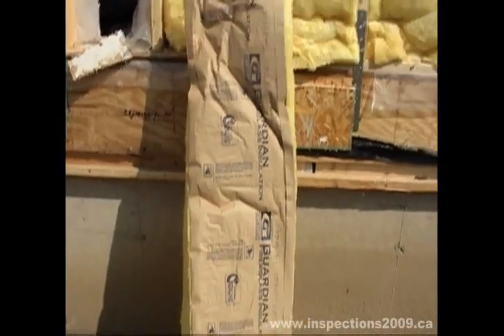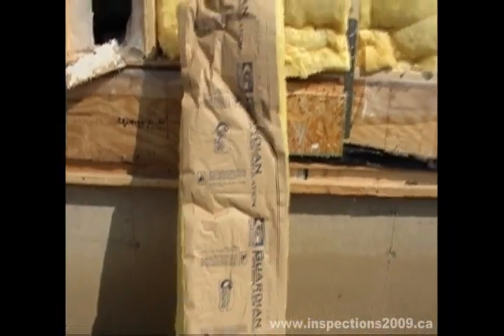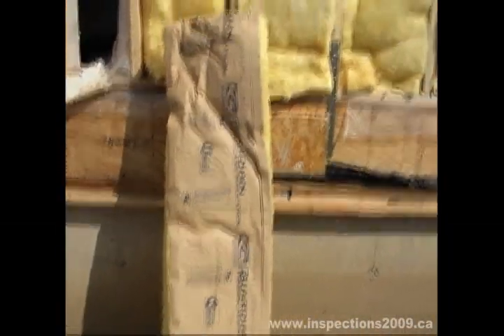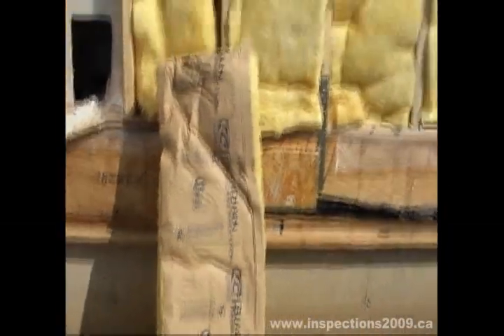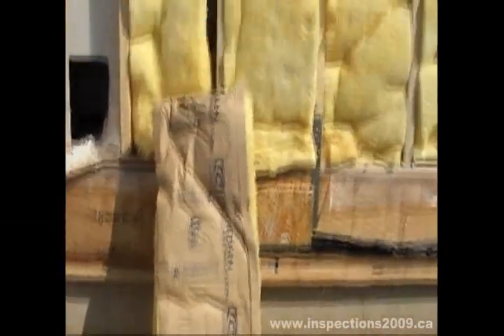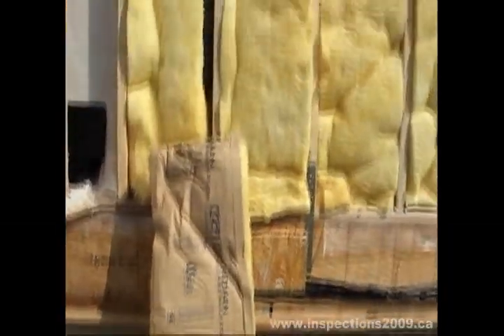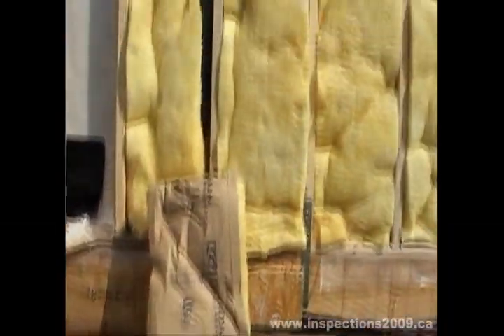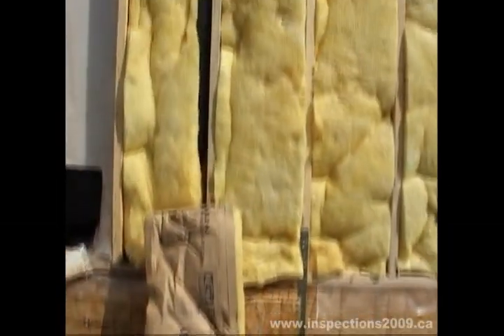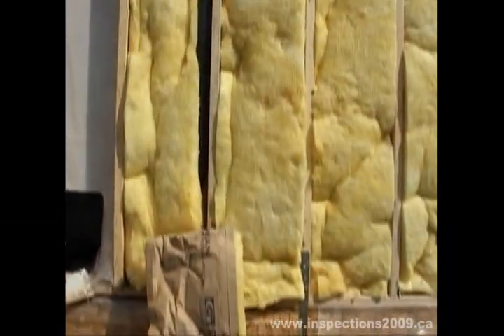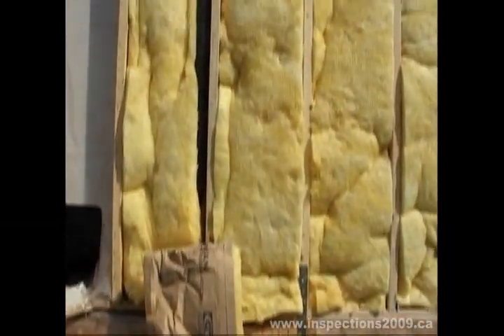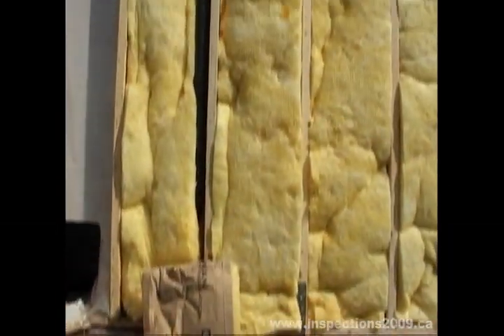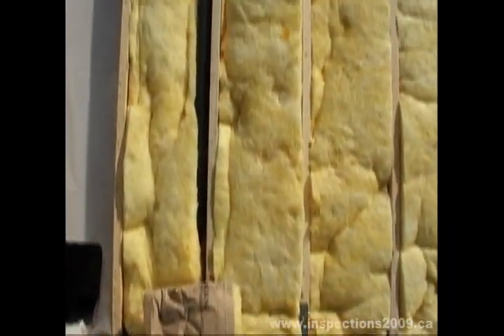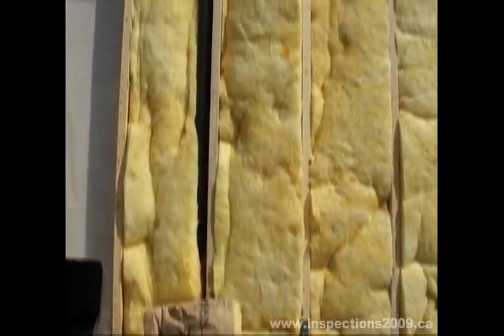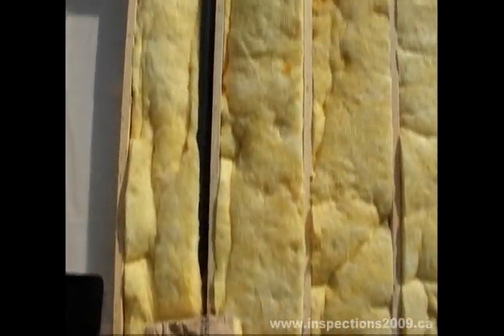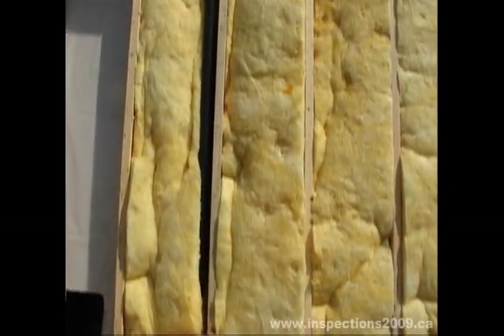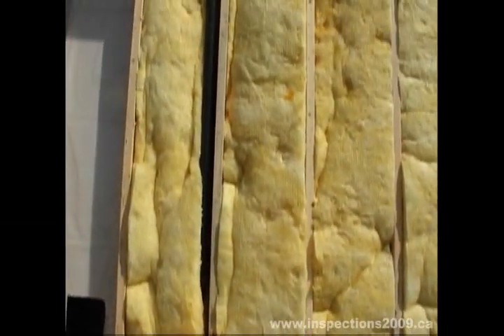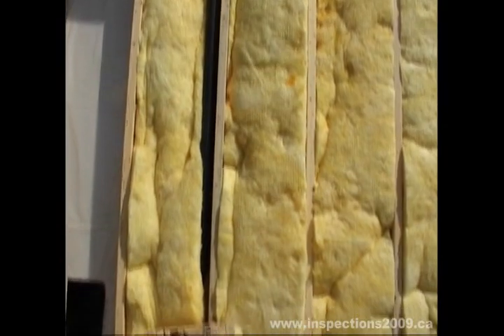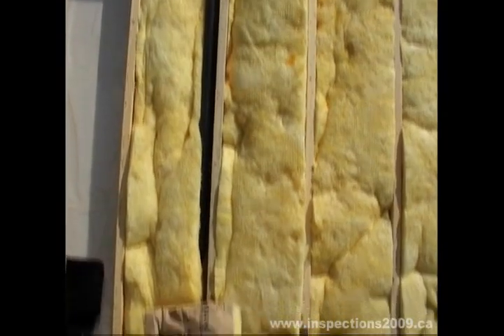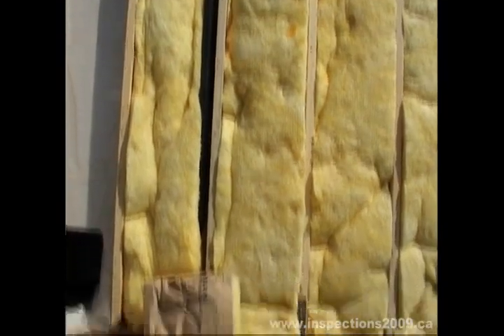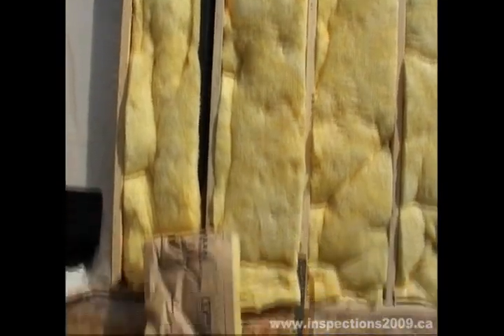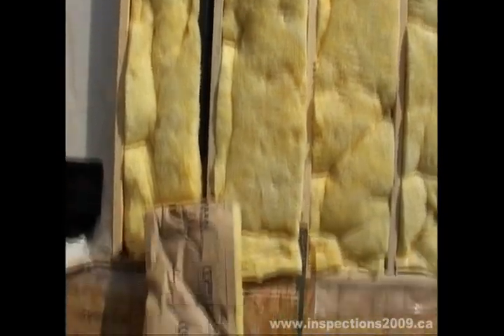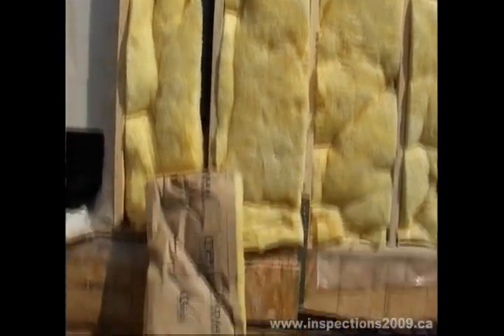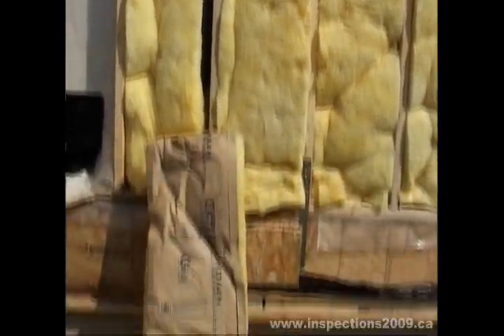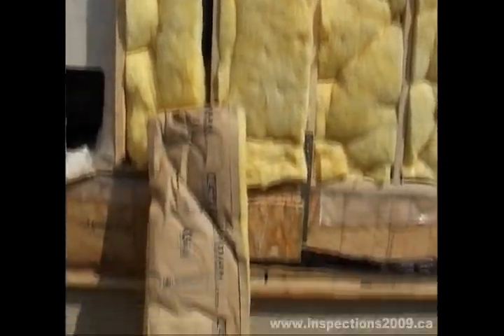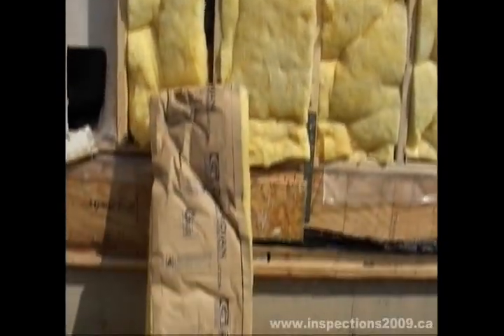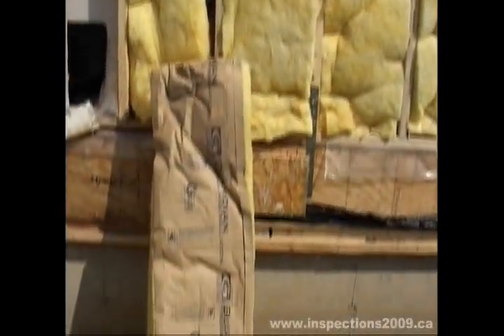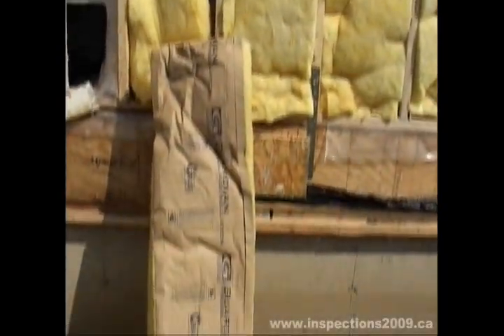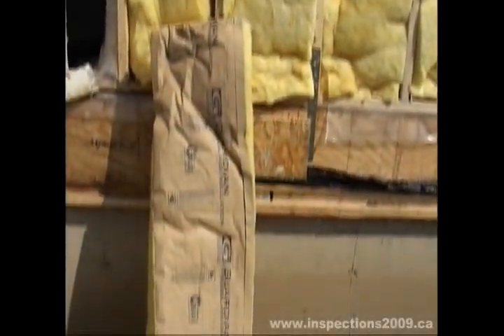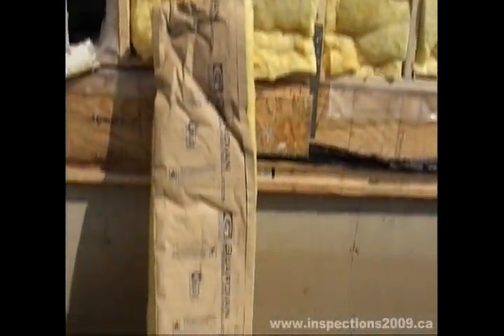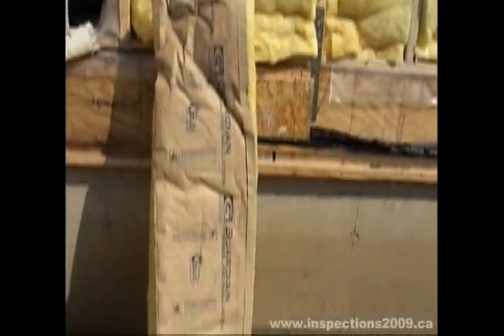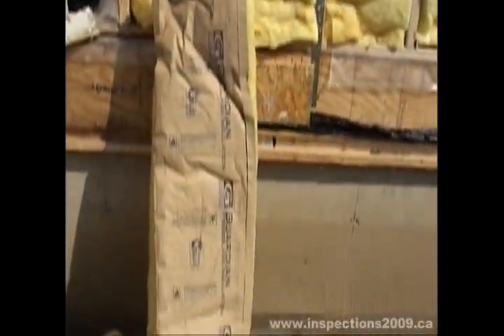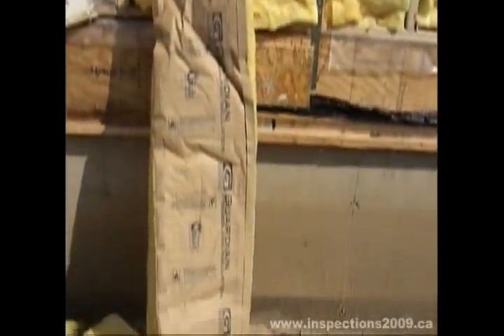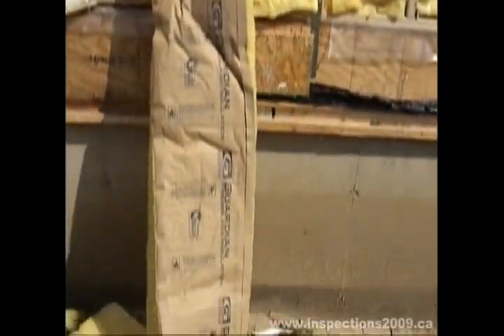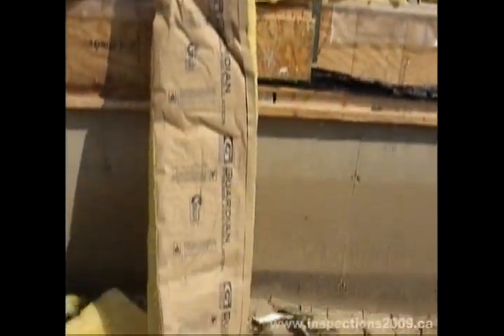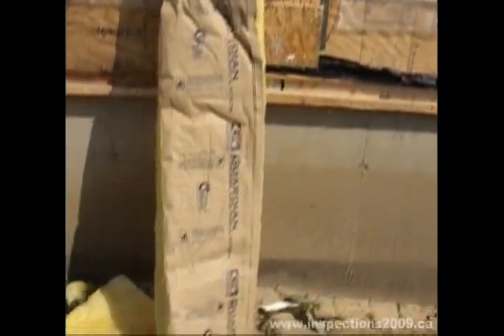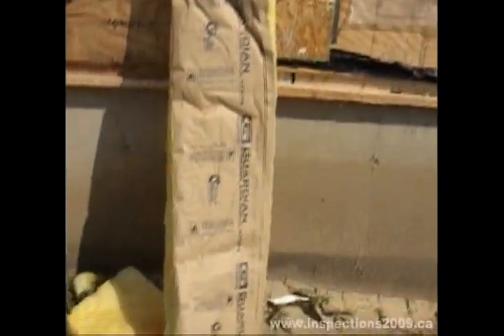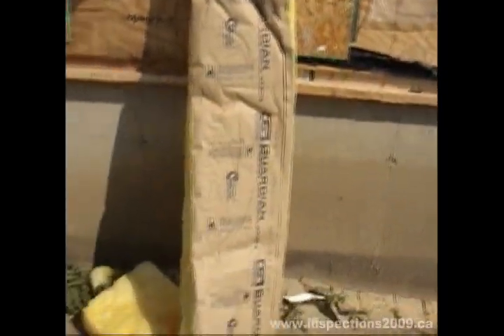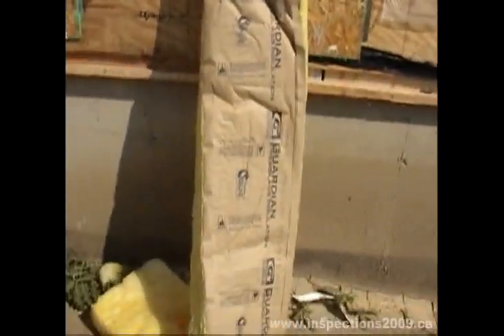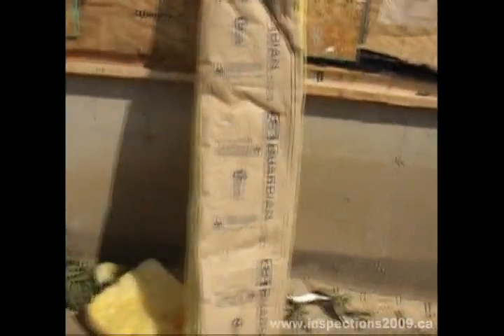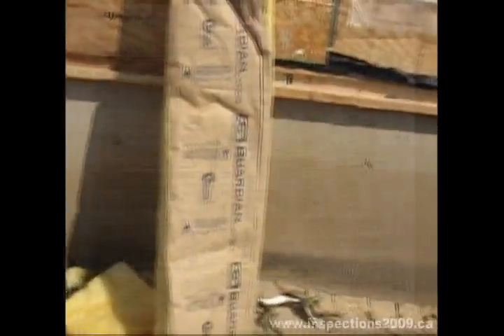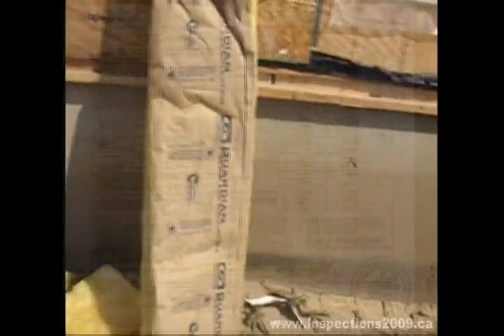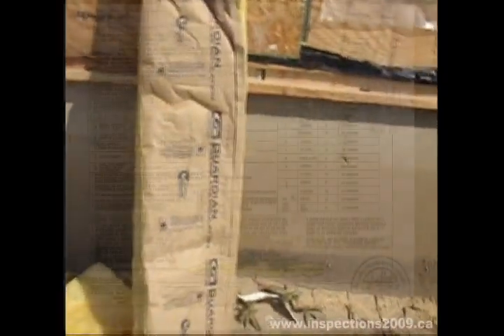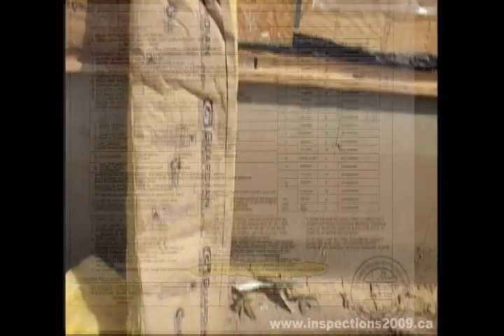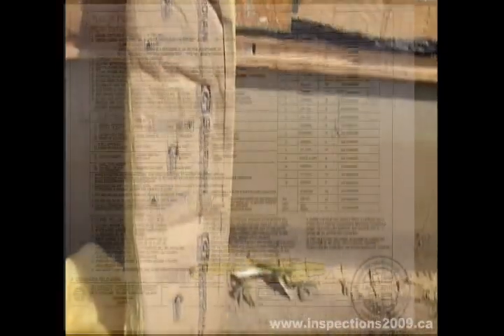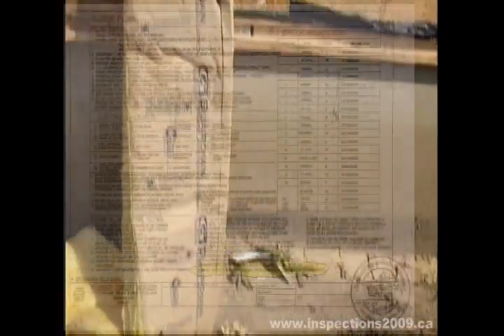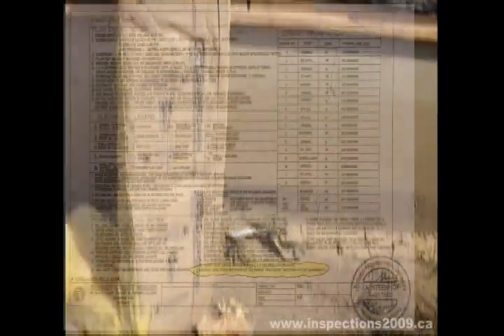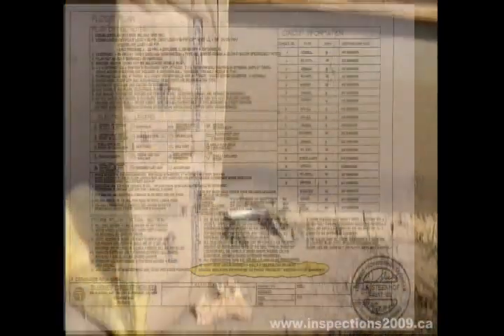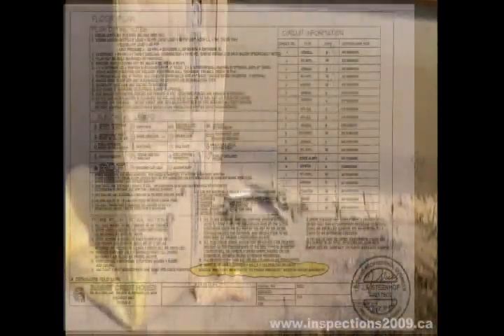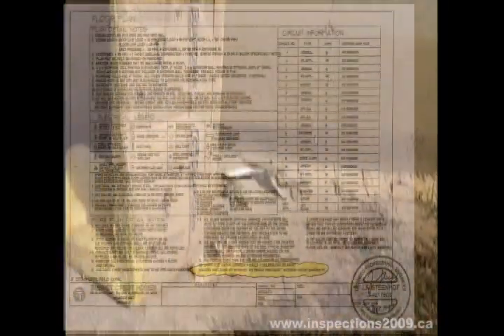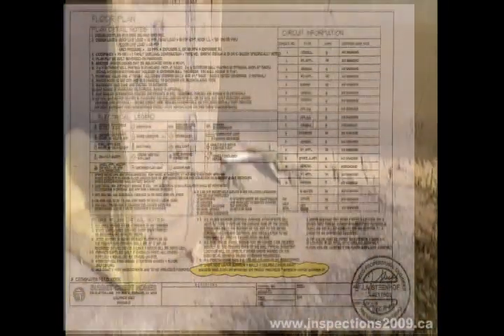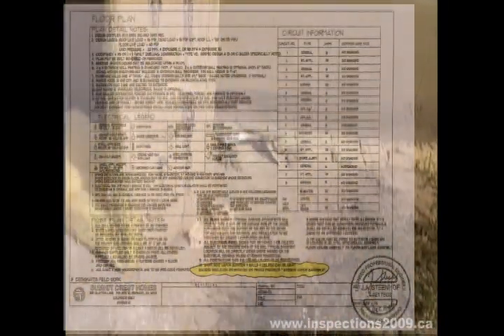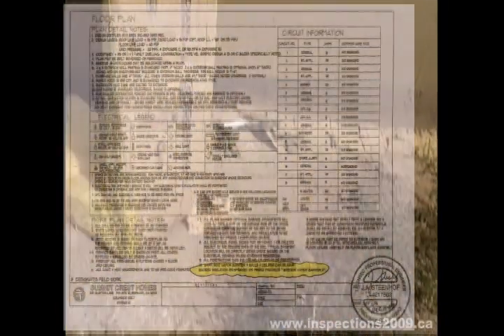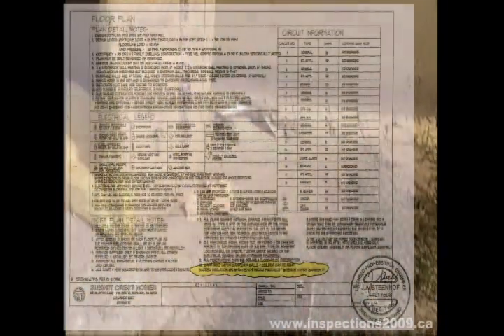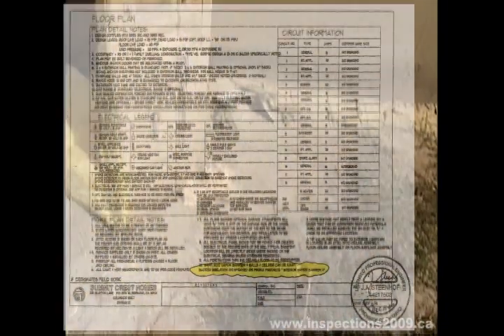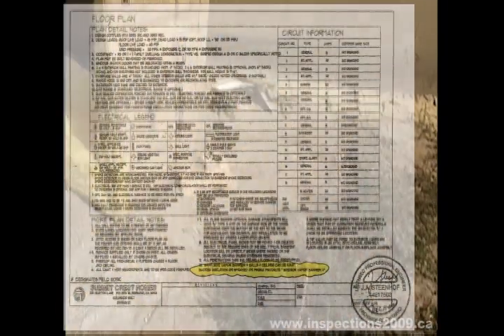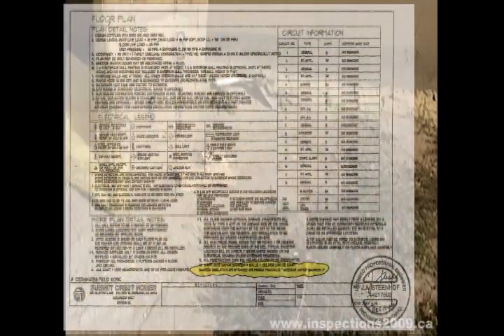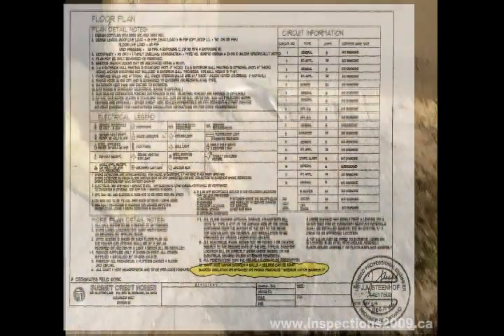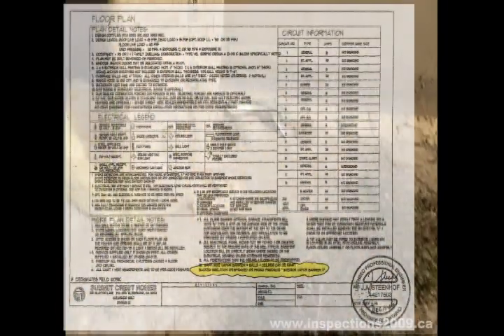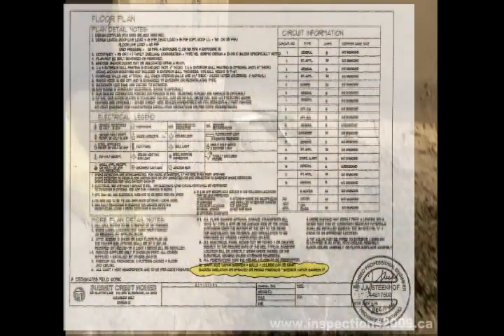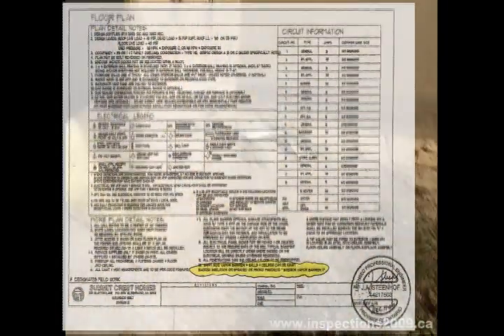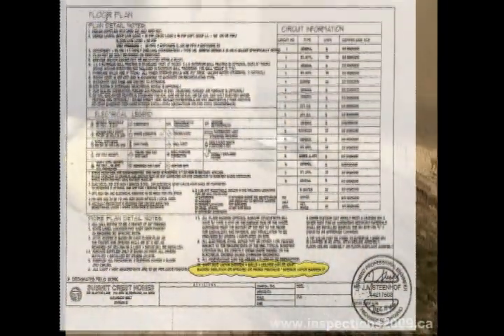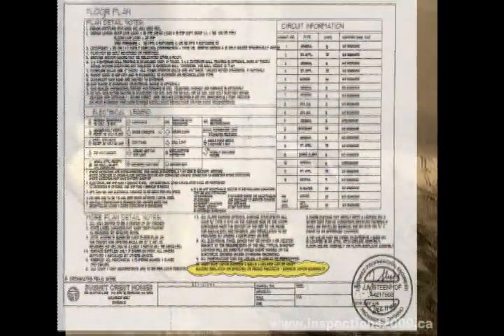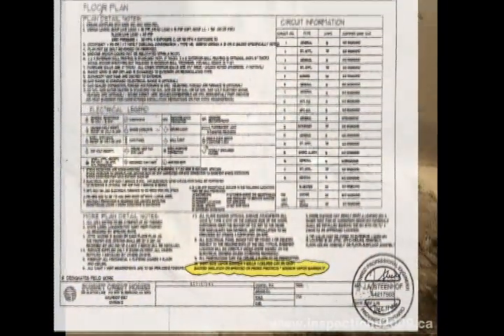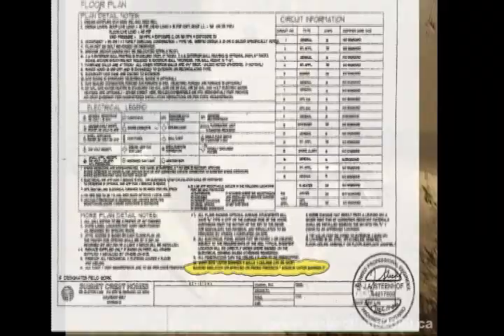Zaharias home again — this is the Kraftback R19 insulation that they are using.